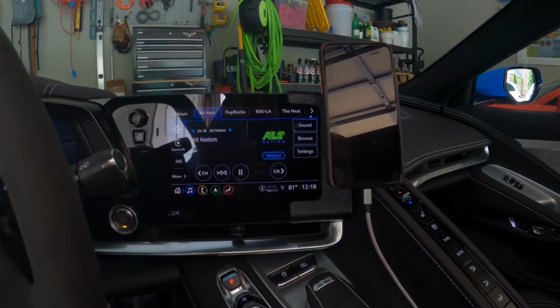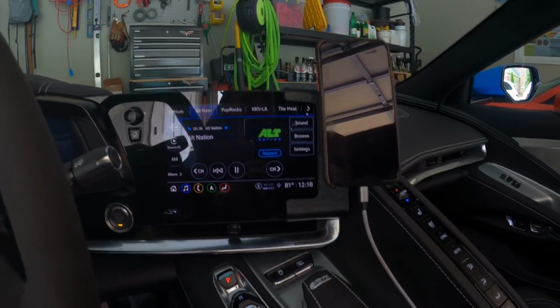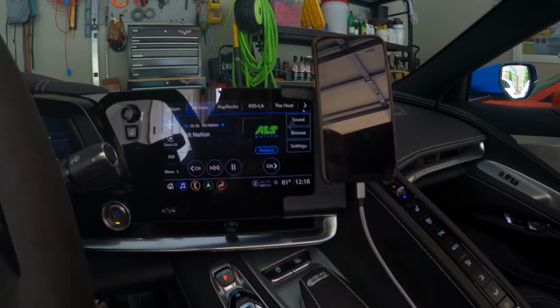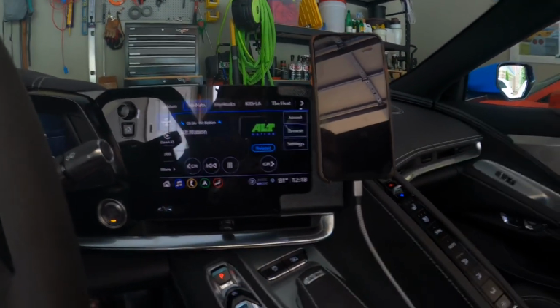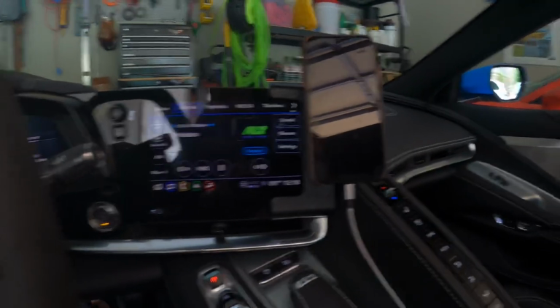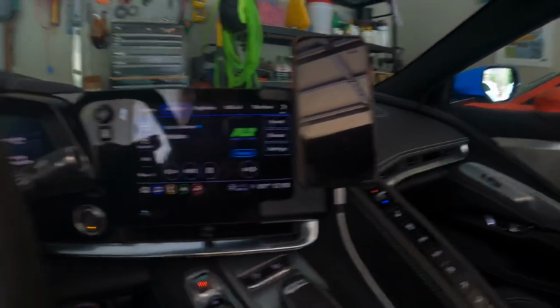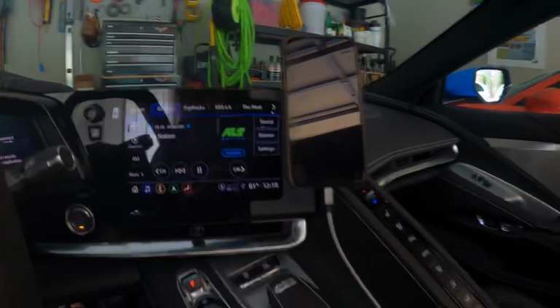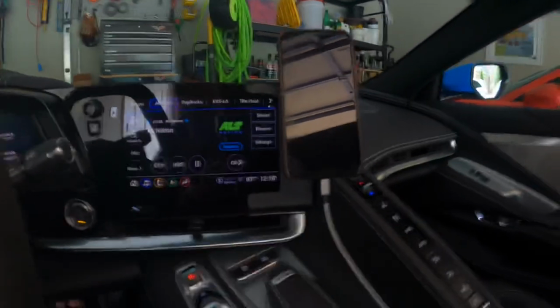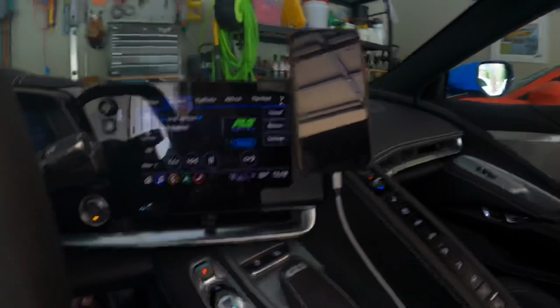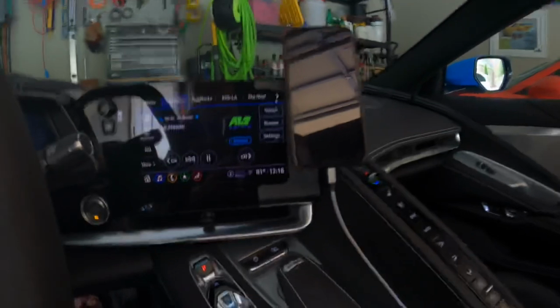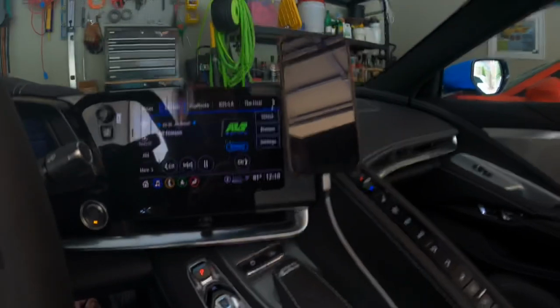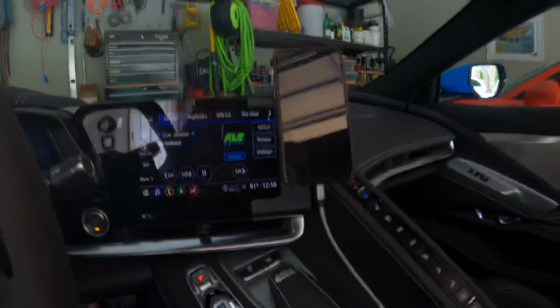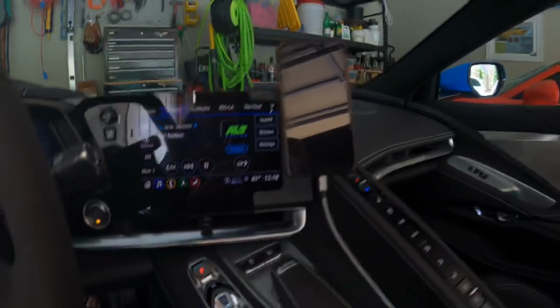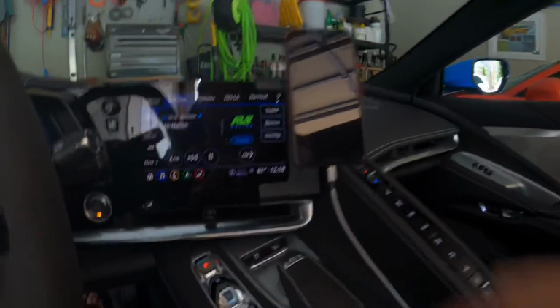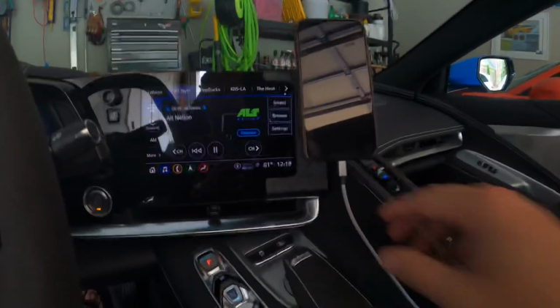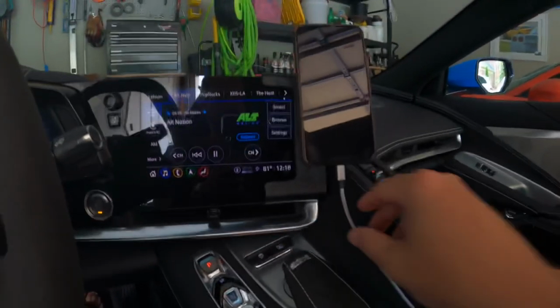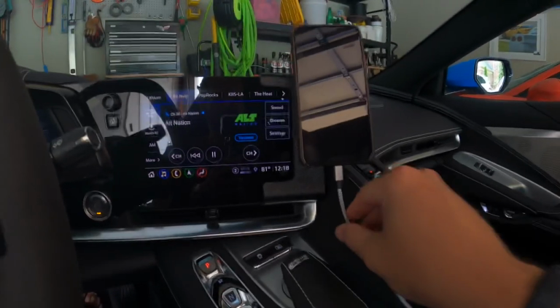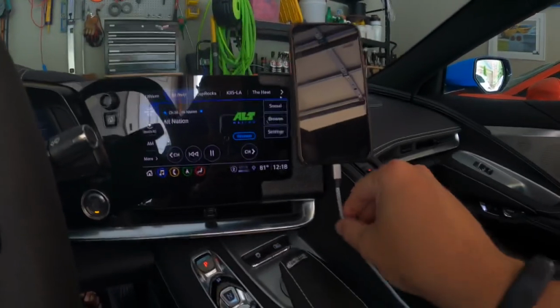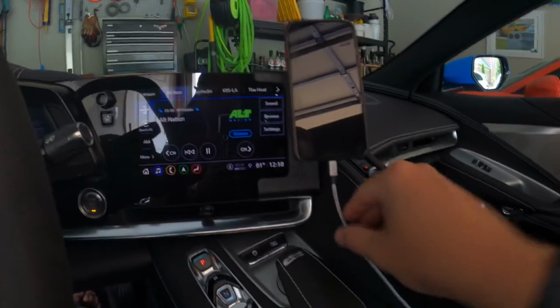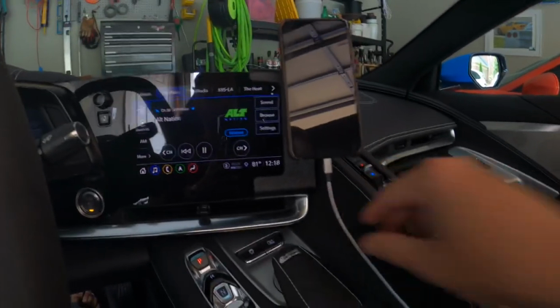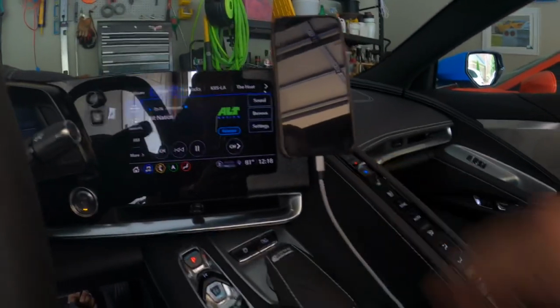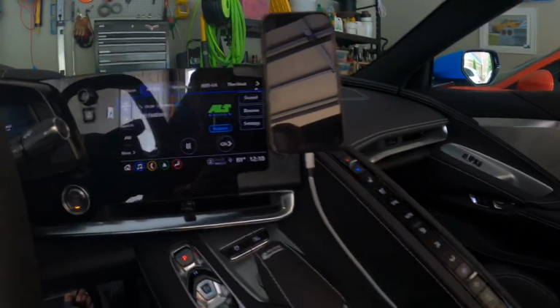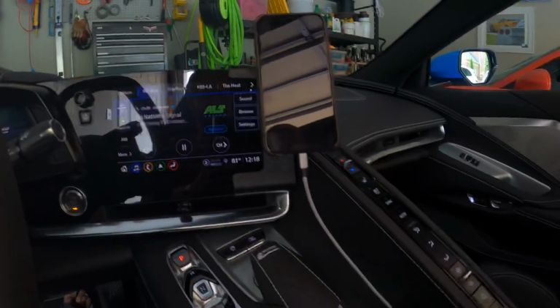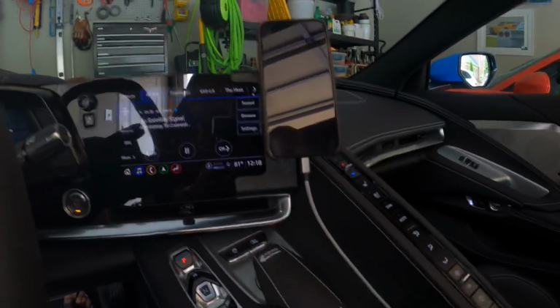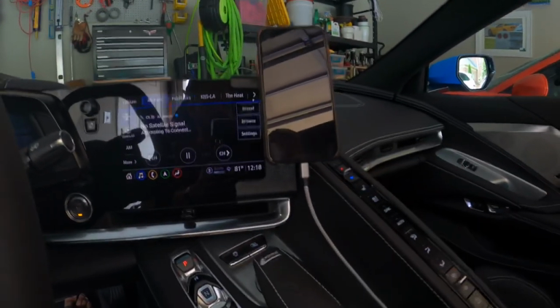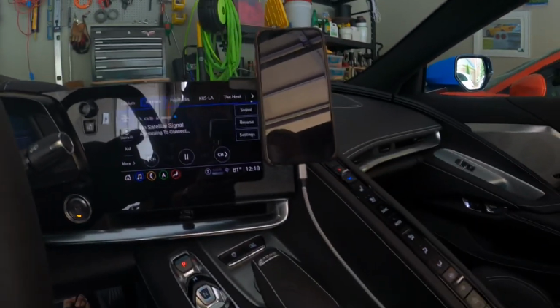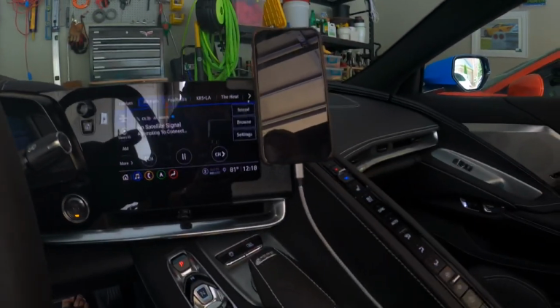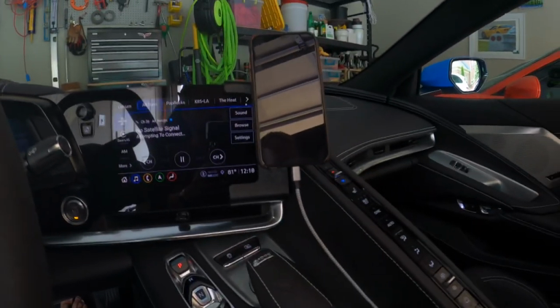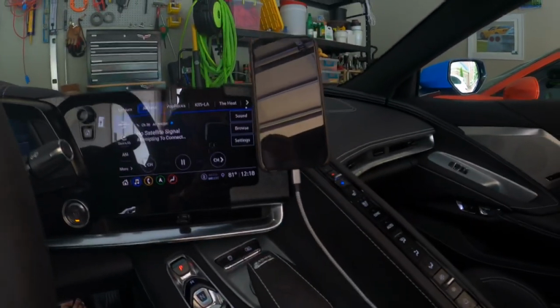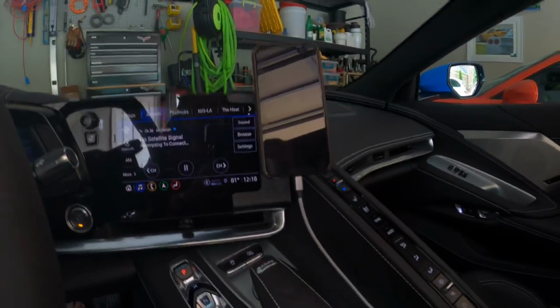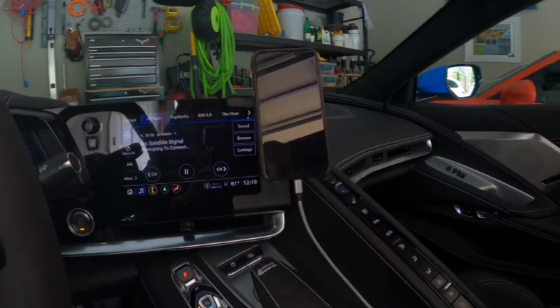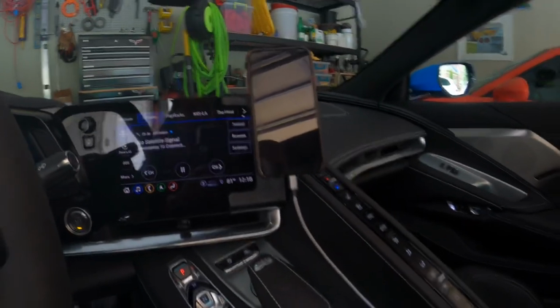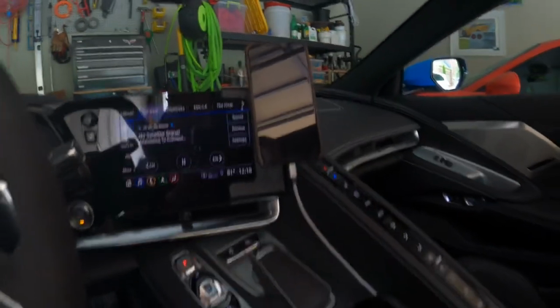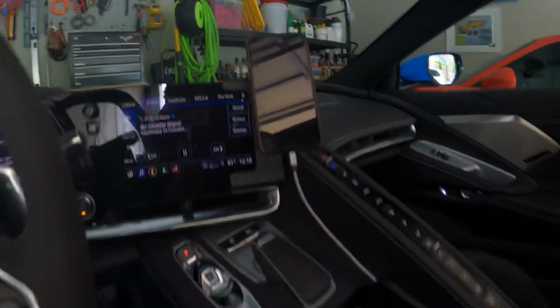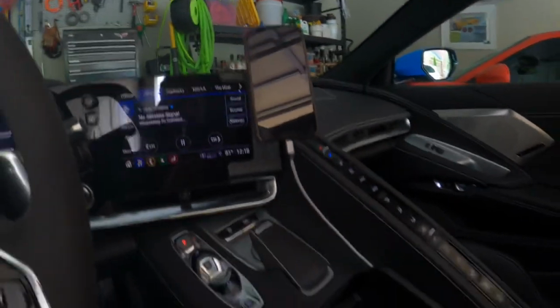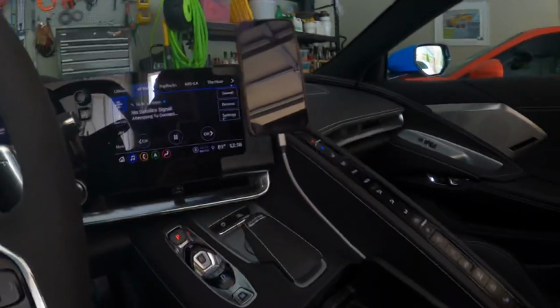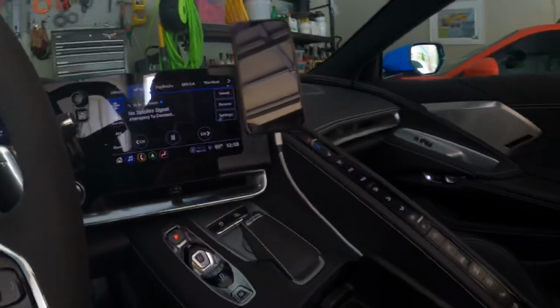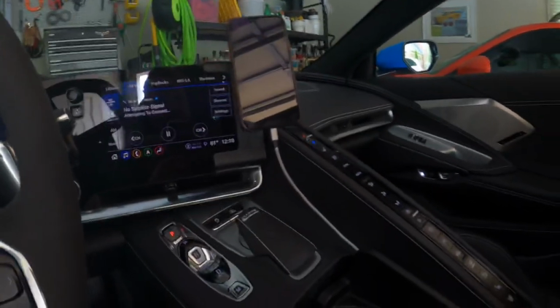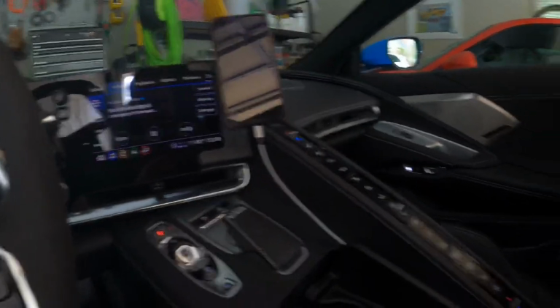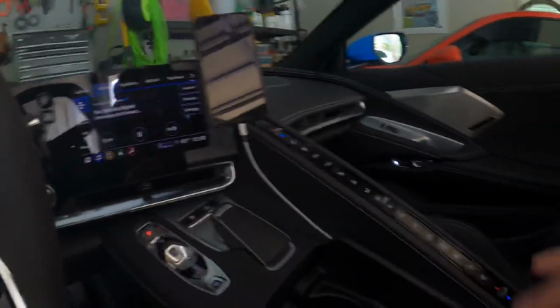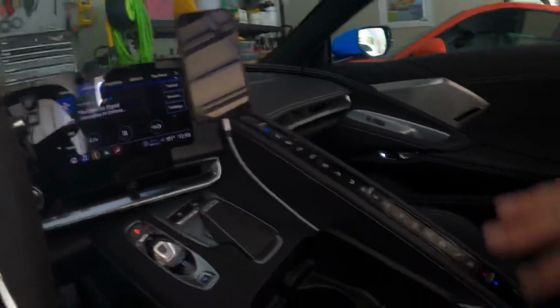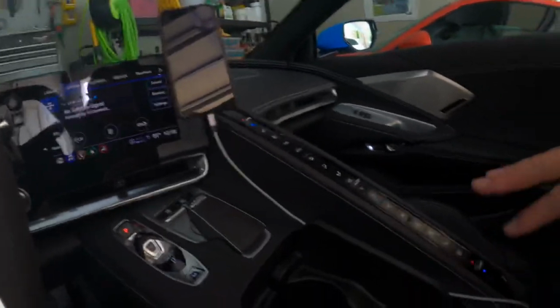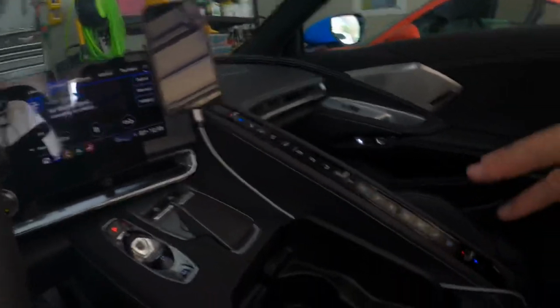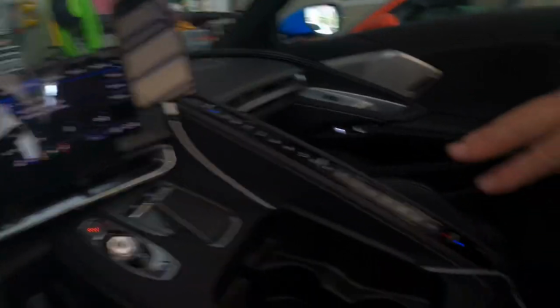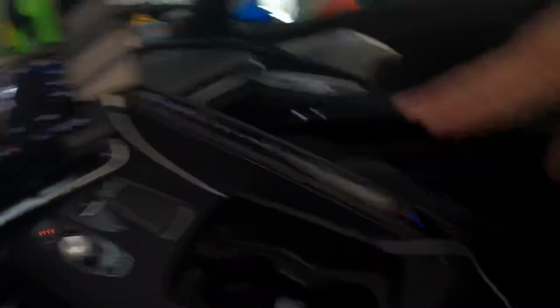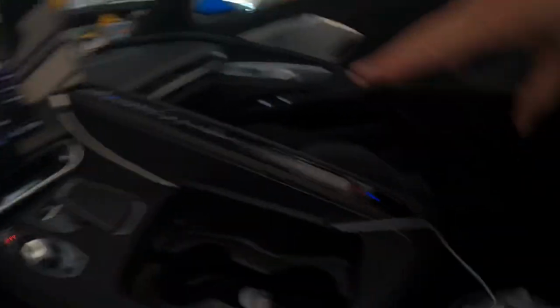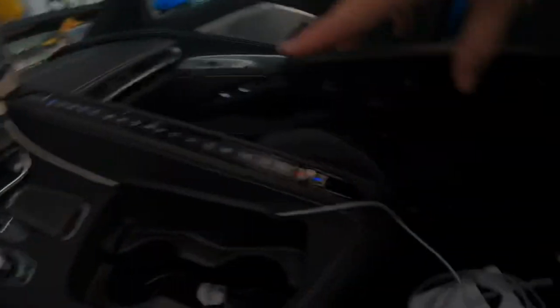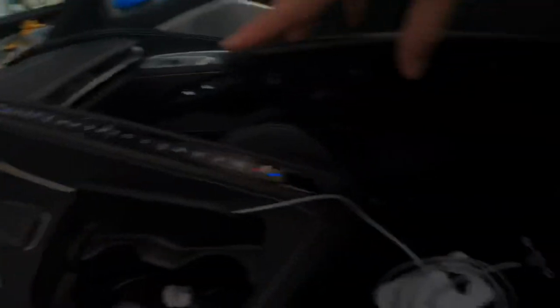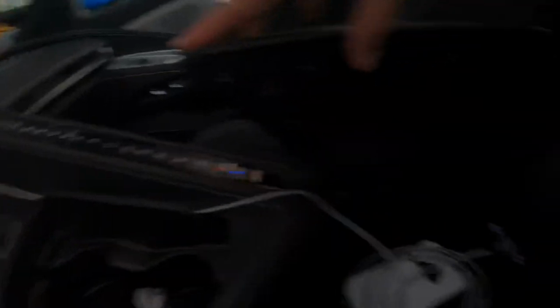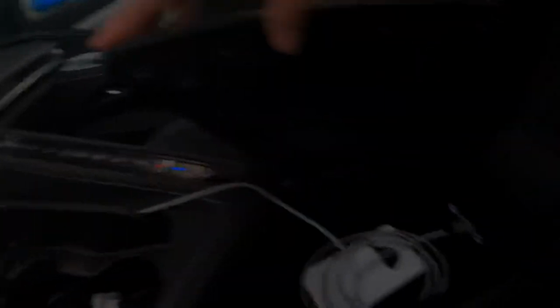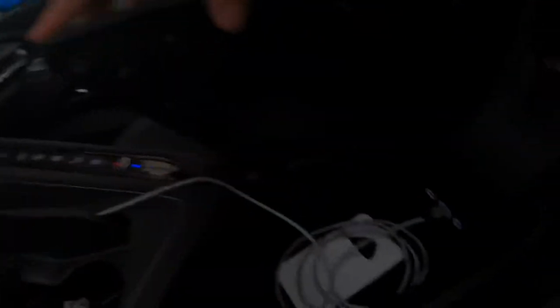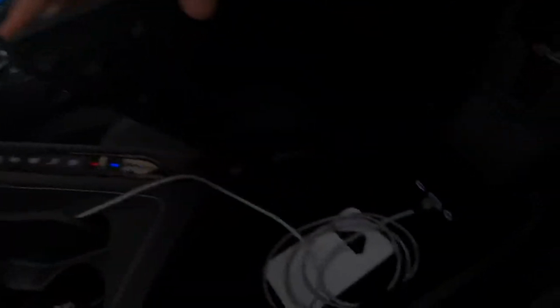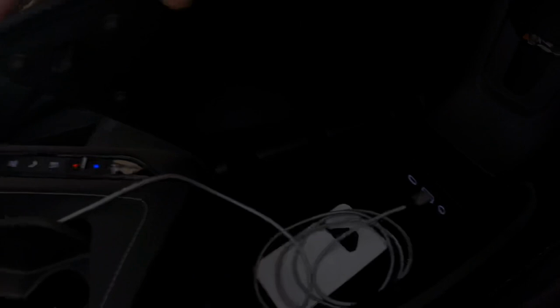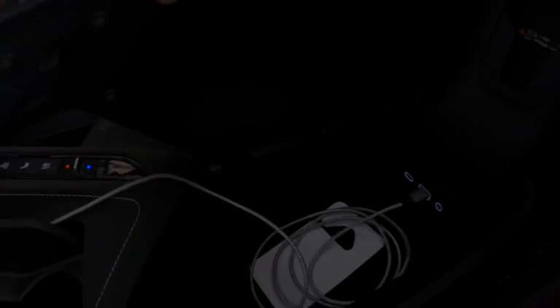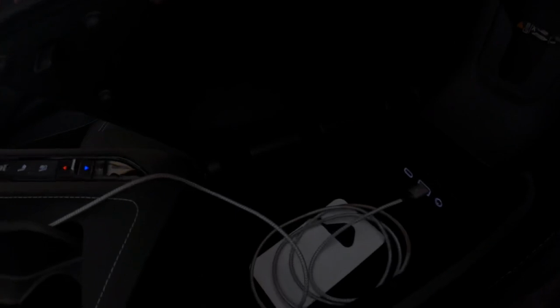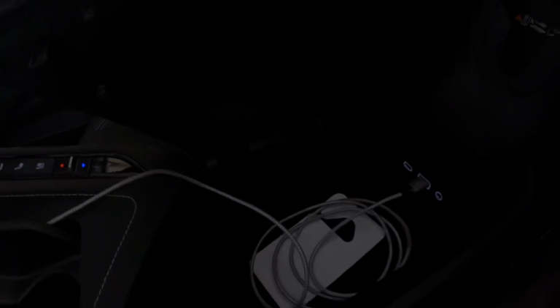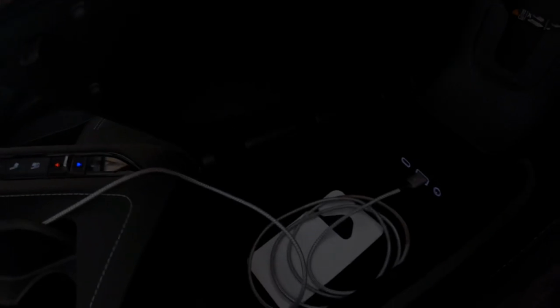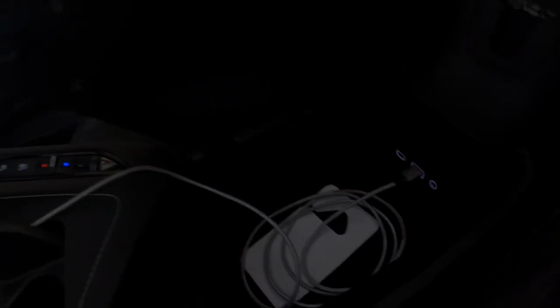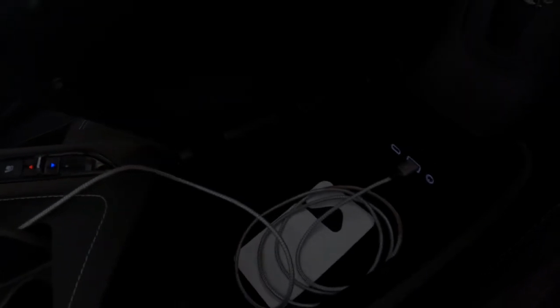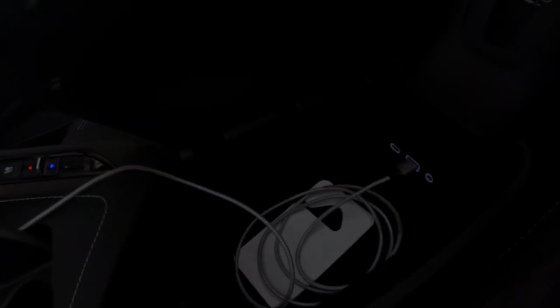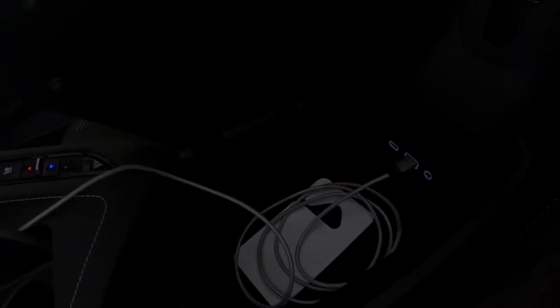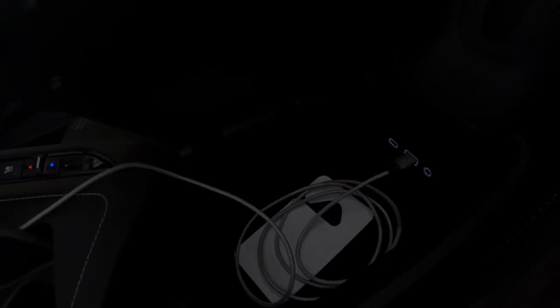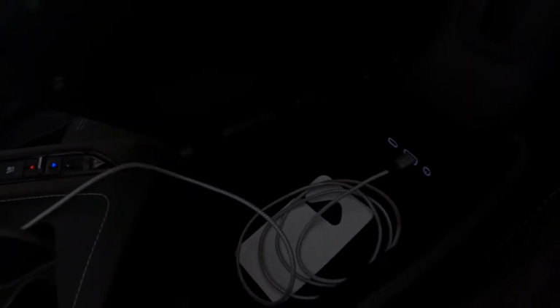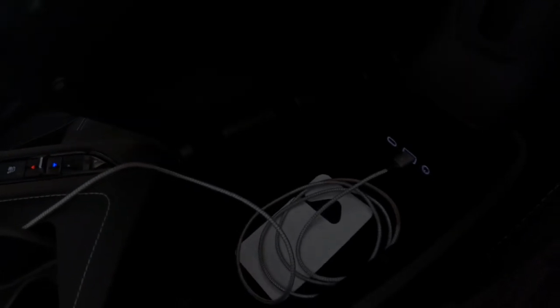I use the plug-in charger — just a standard cable that I have plugged in here to the center console.